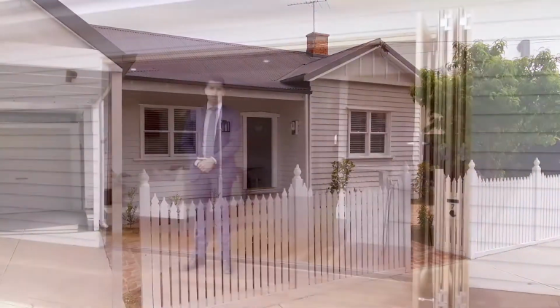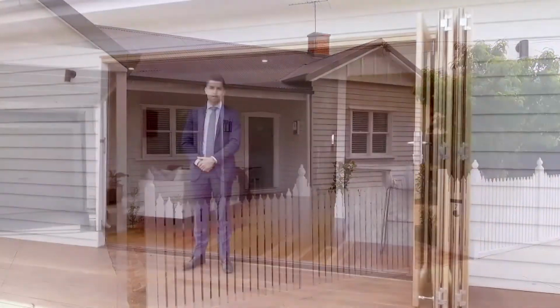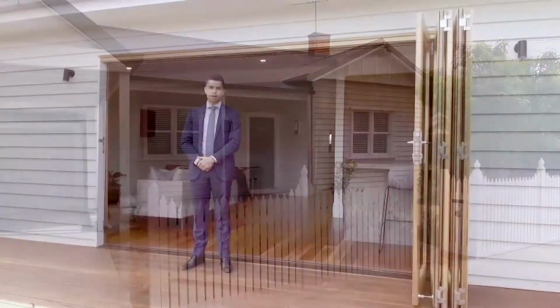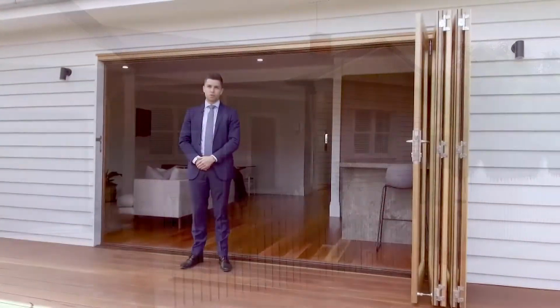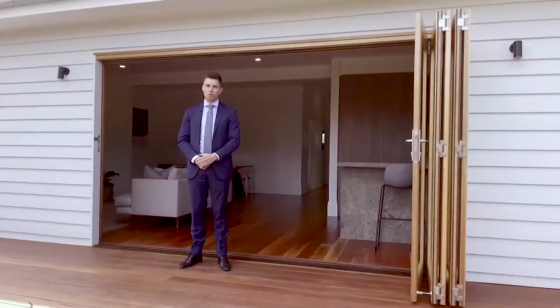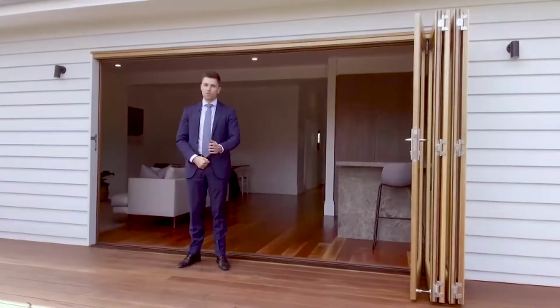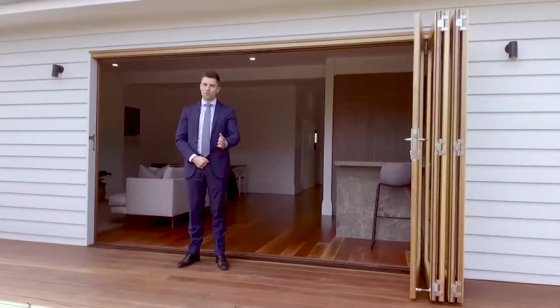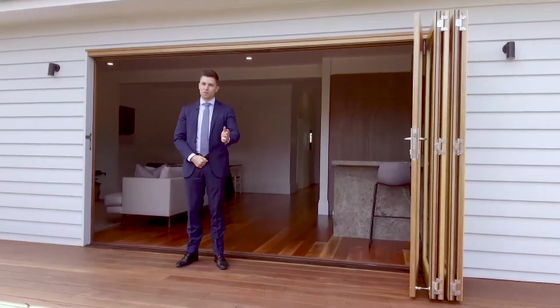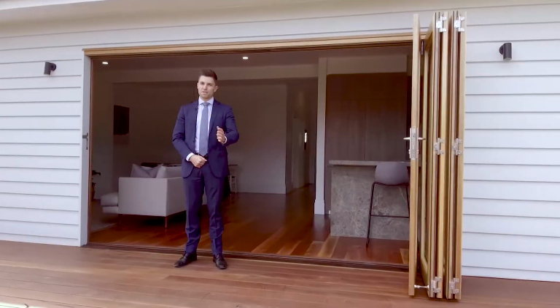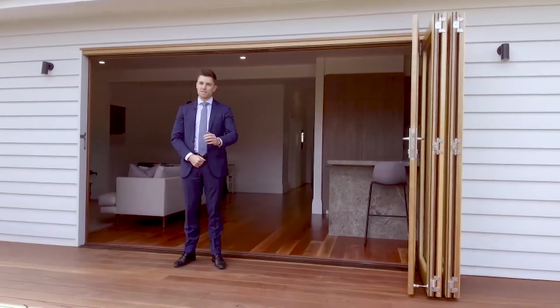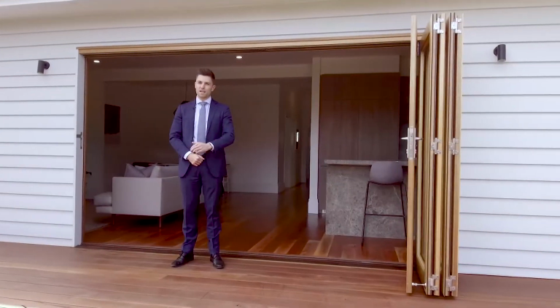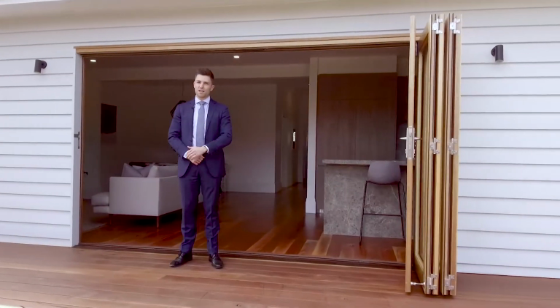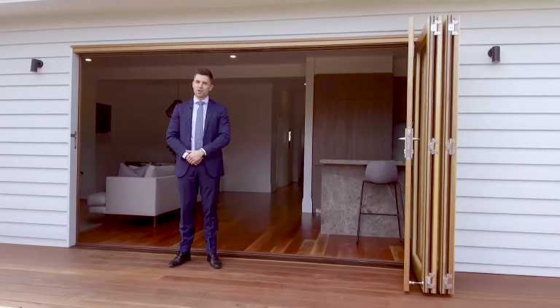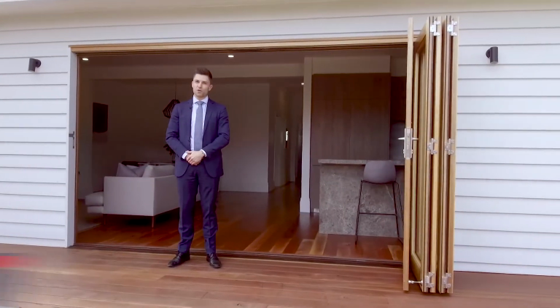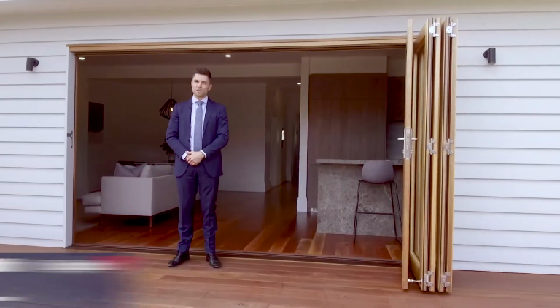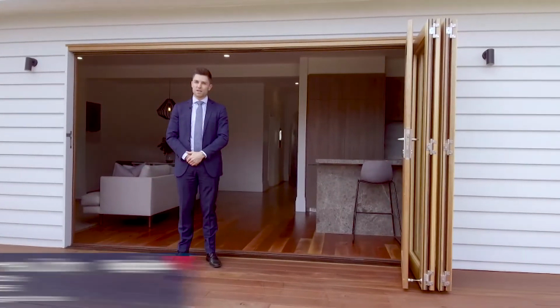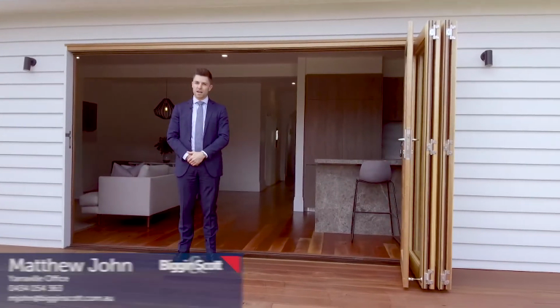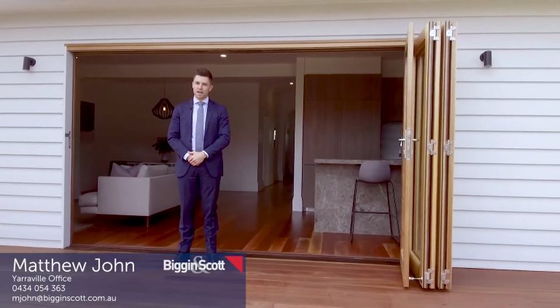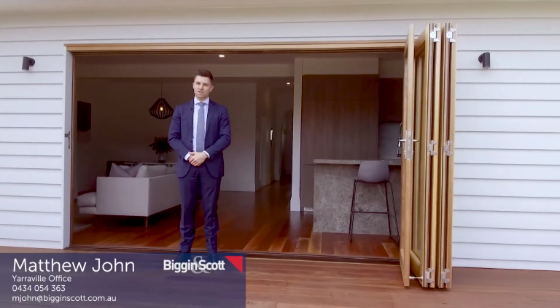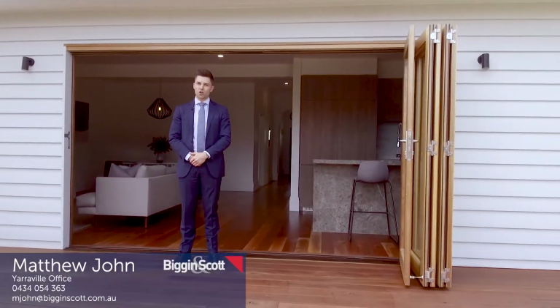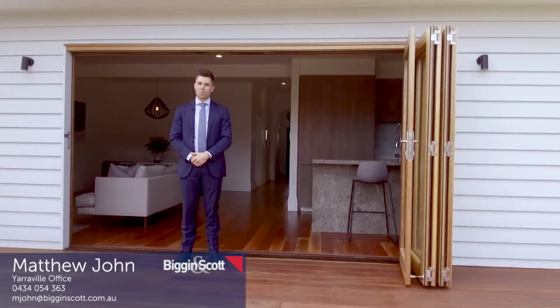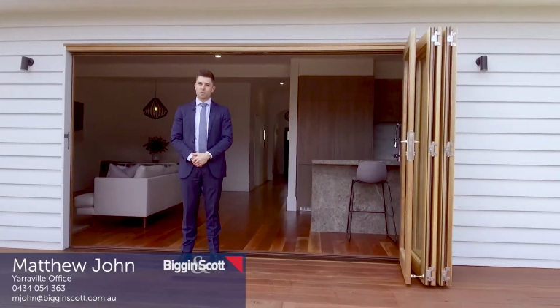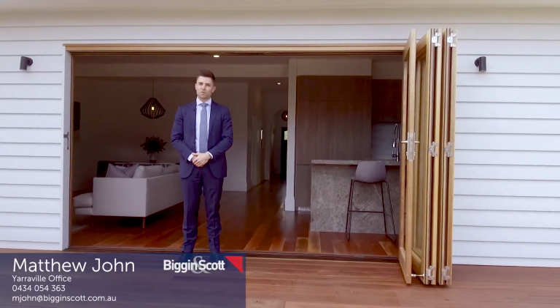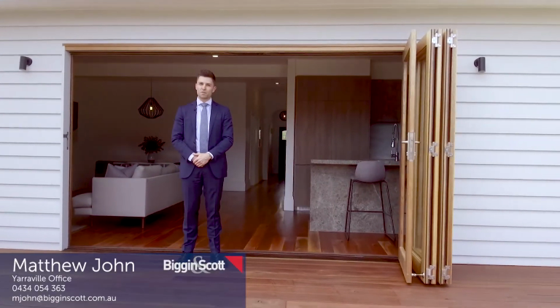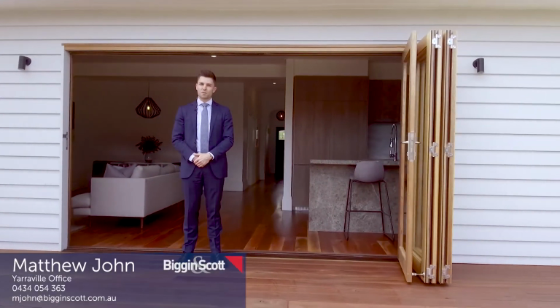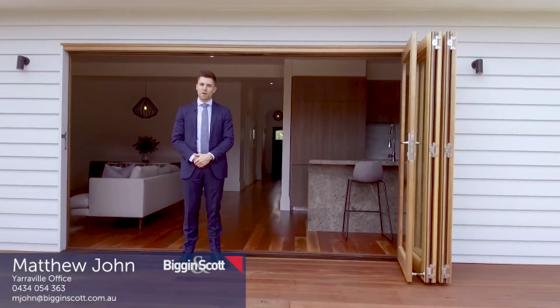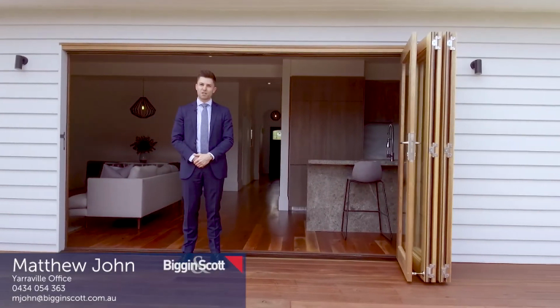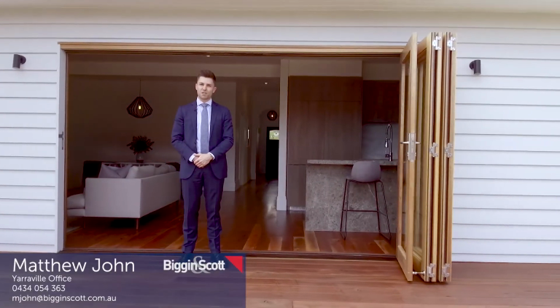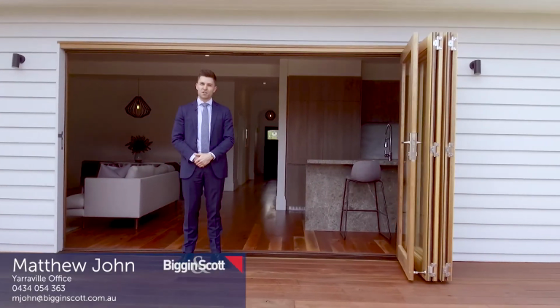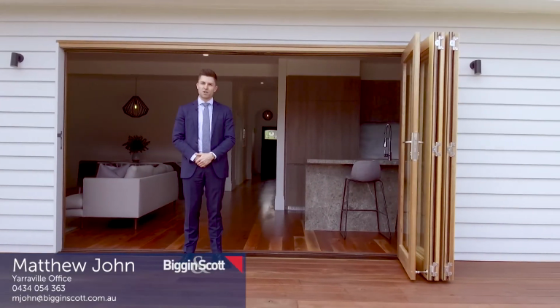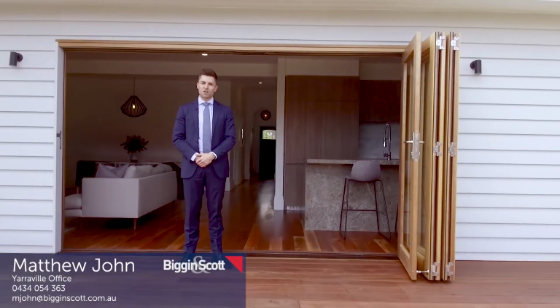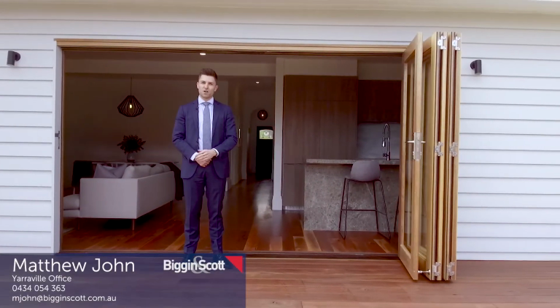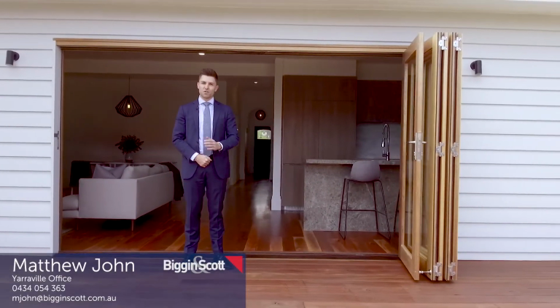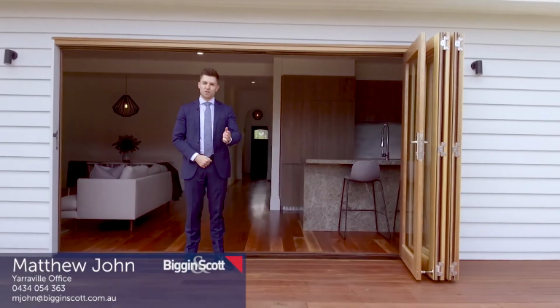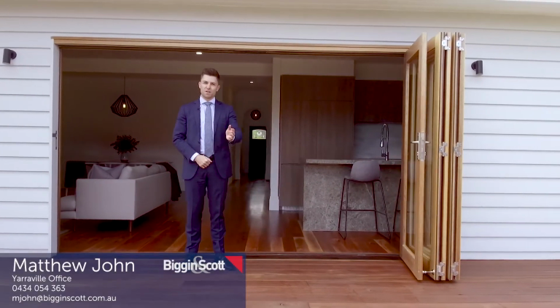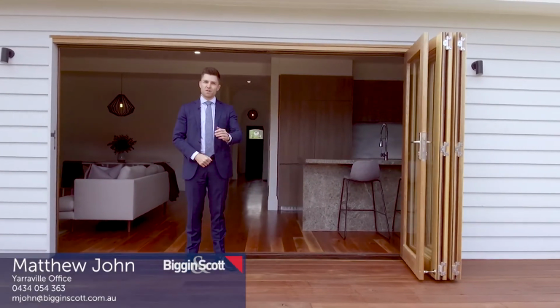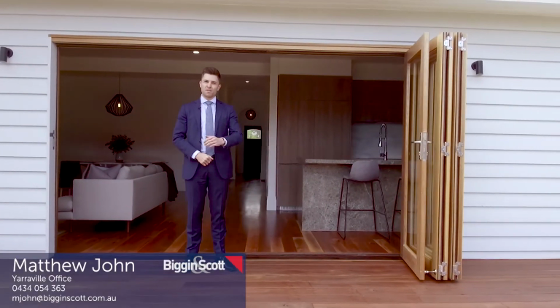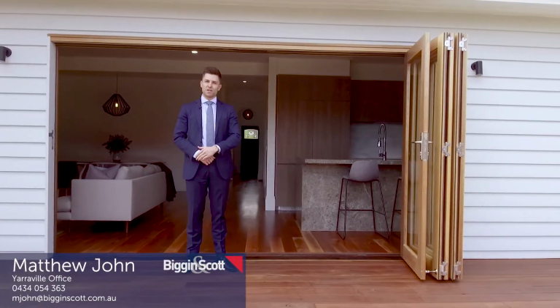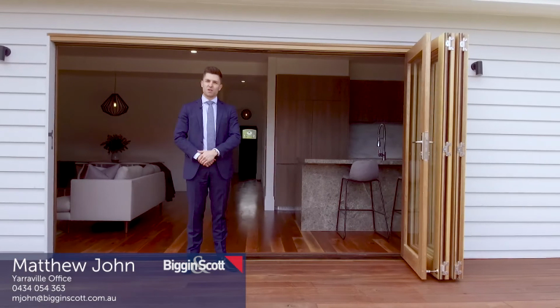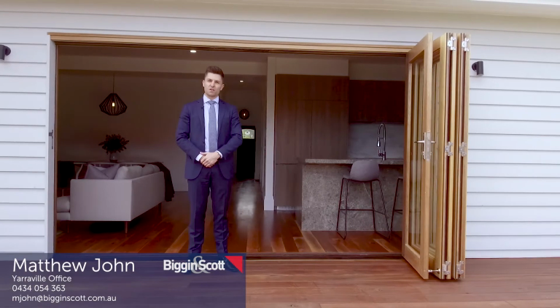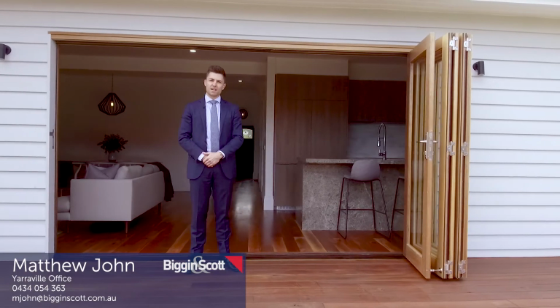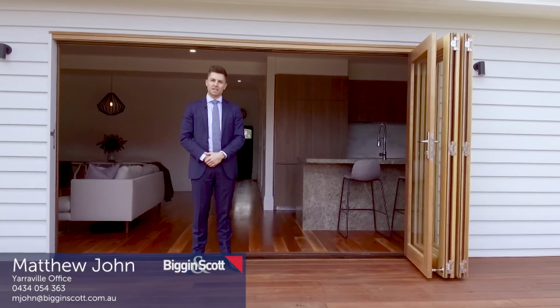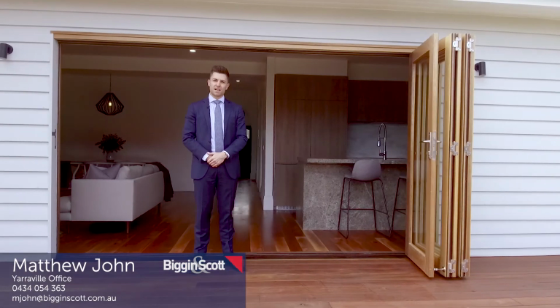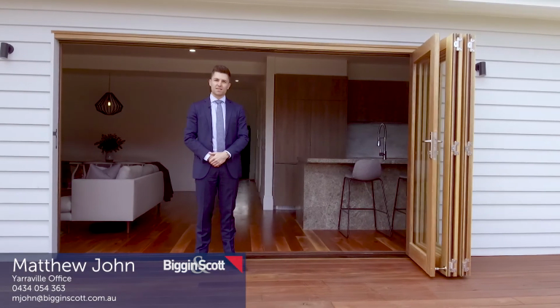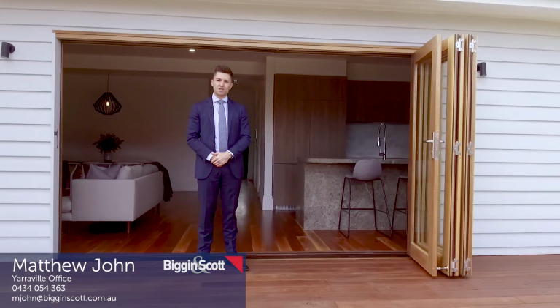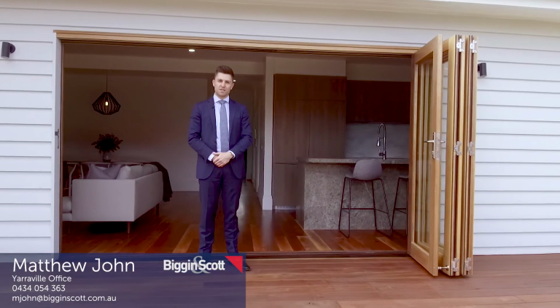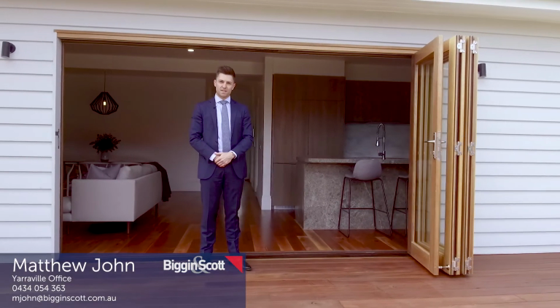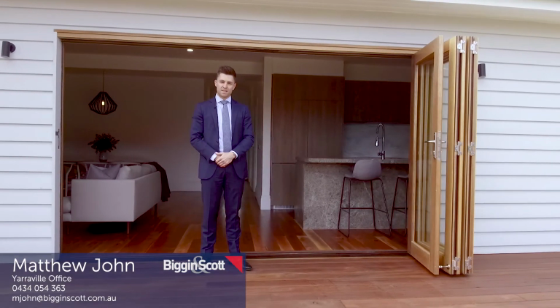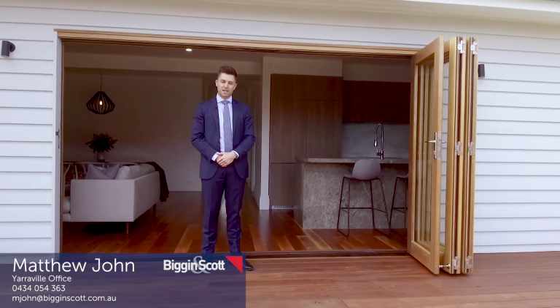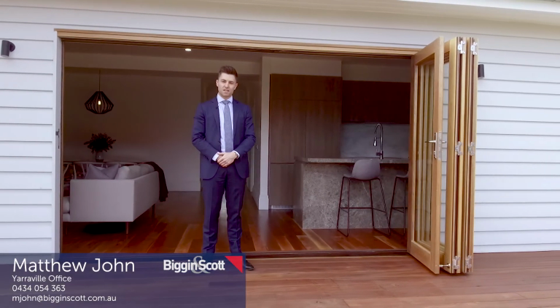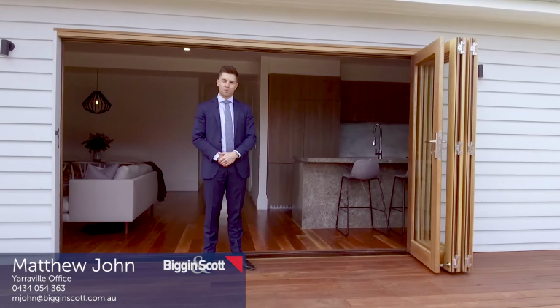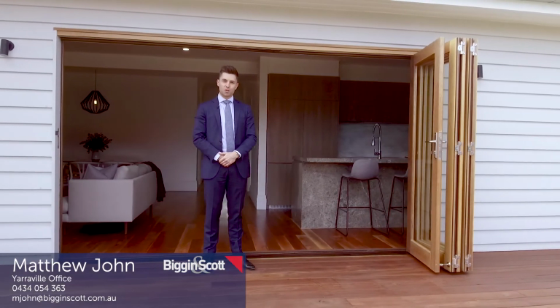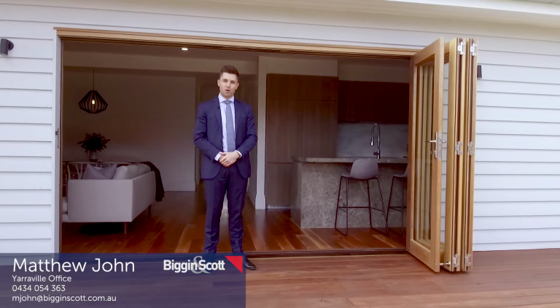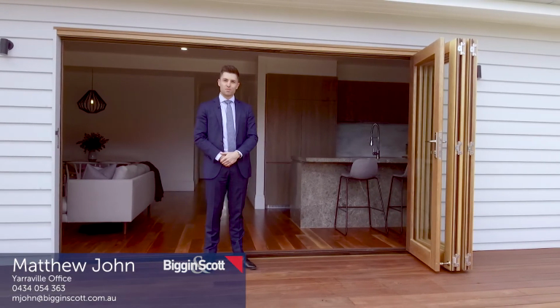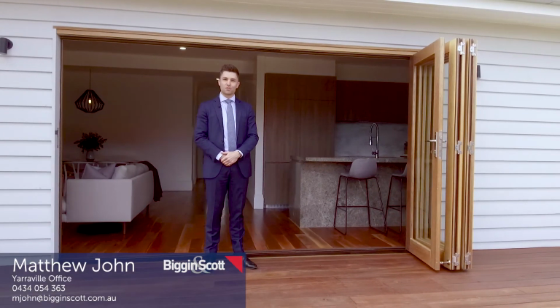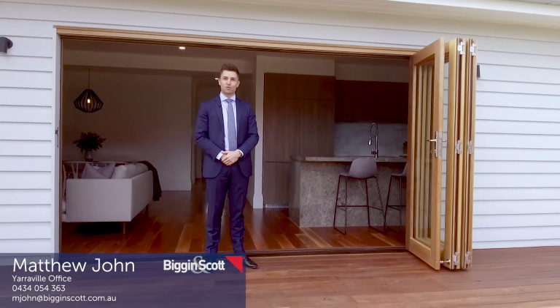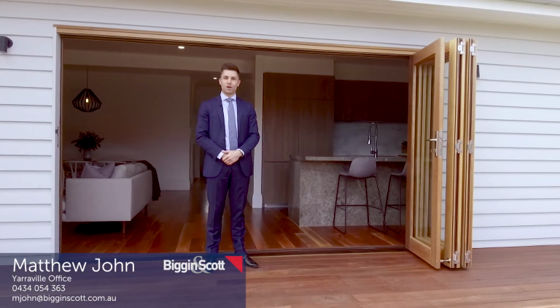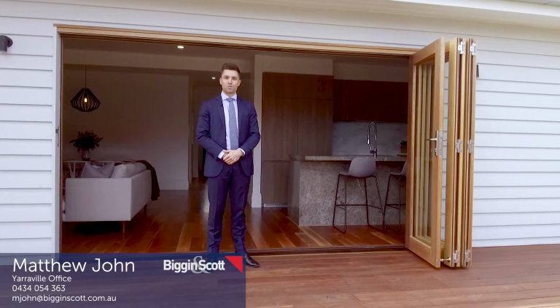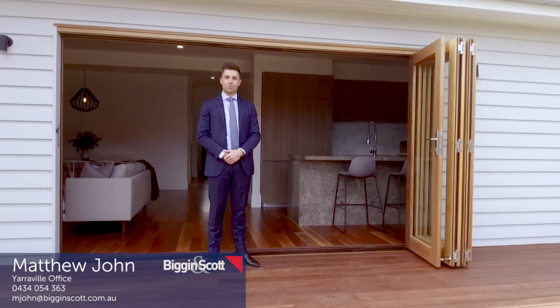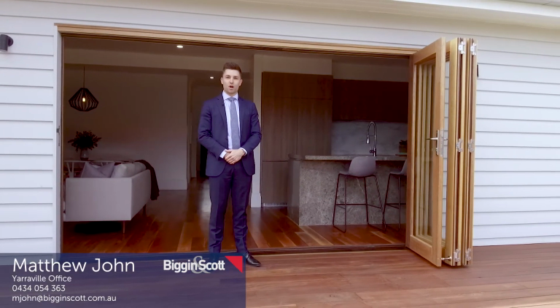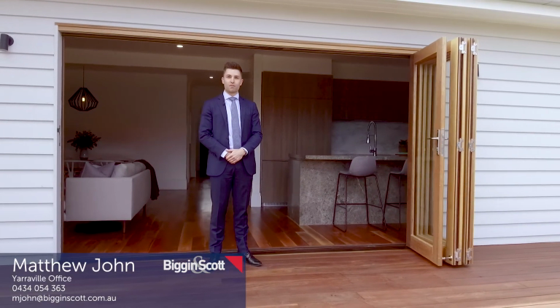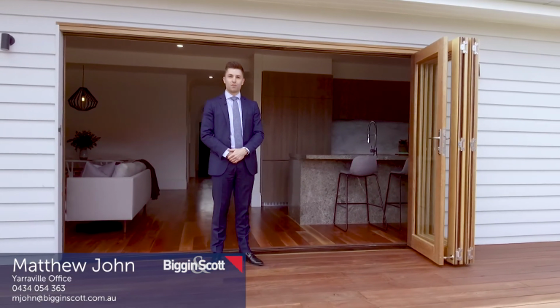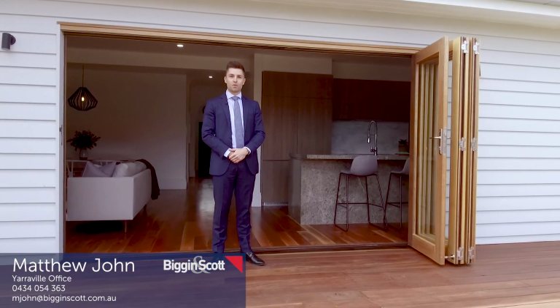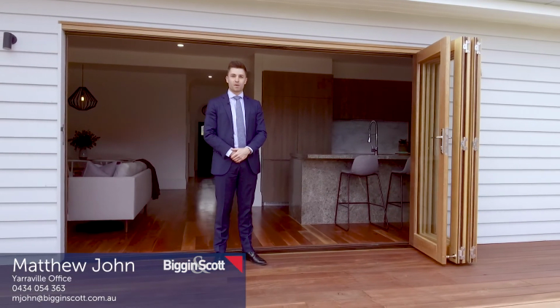We look forward to seeing you at the next open for inspection. Alternatively, contact us on the details below to arrange a private viewing.